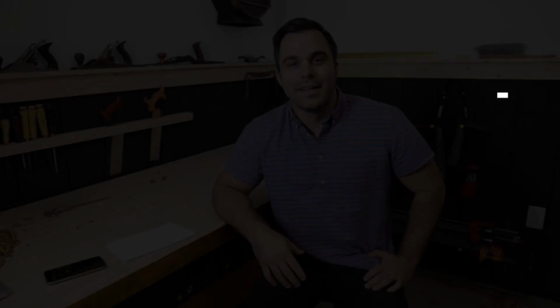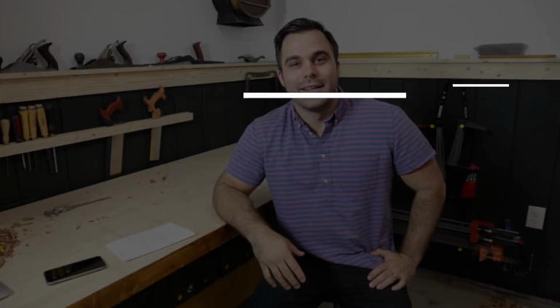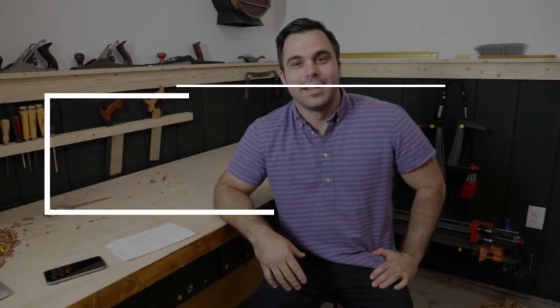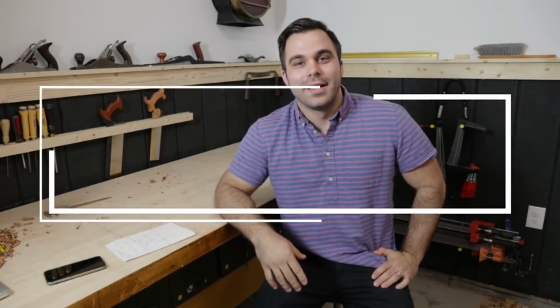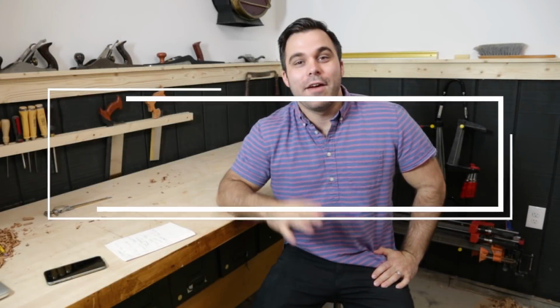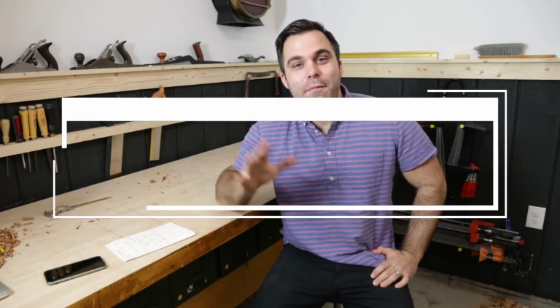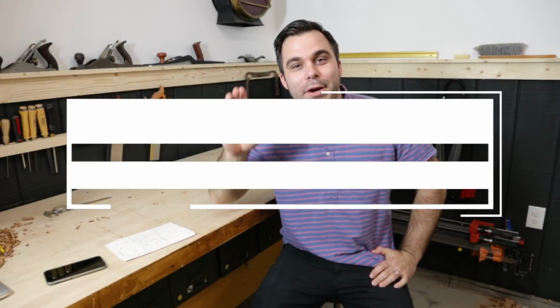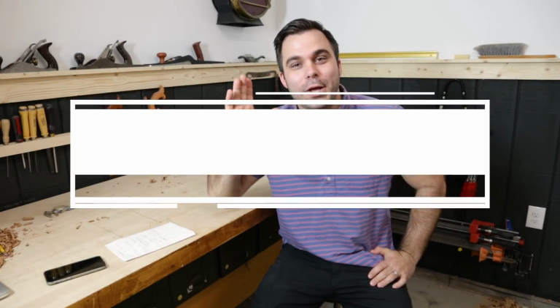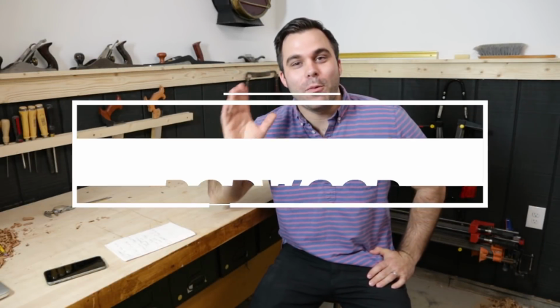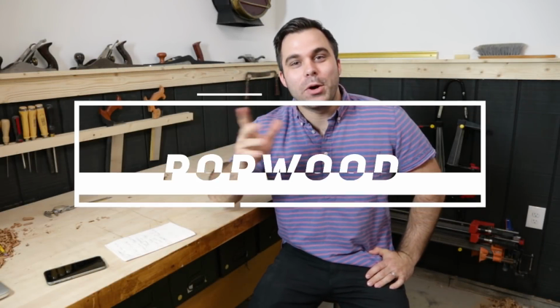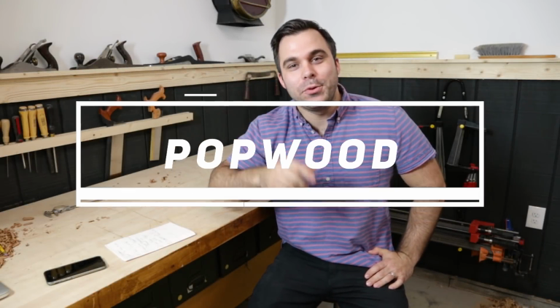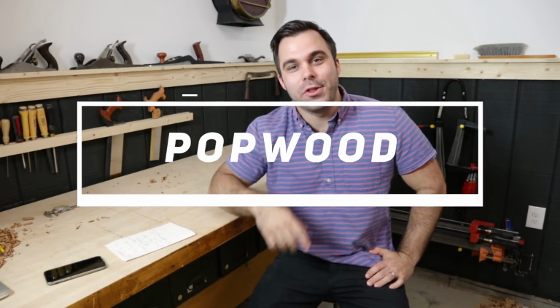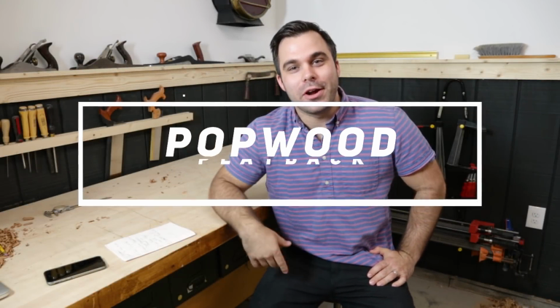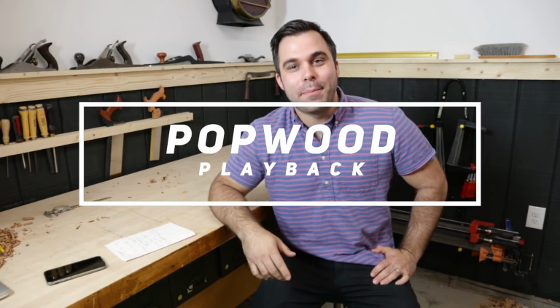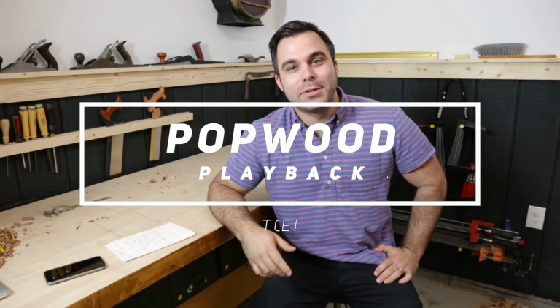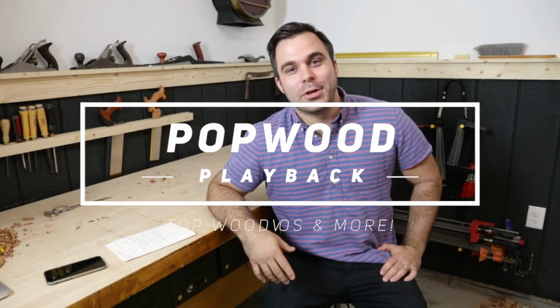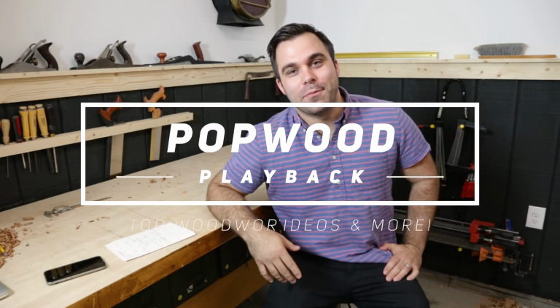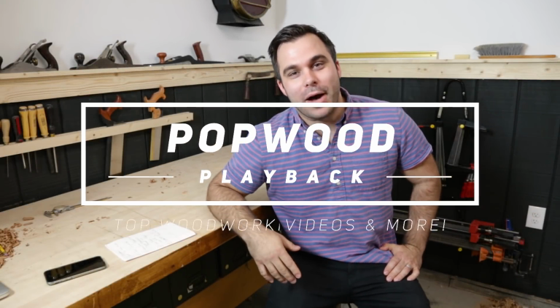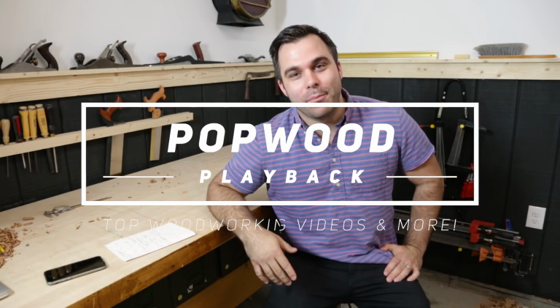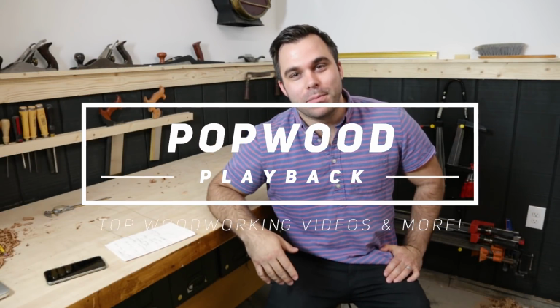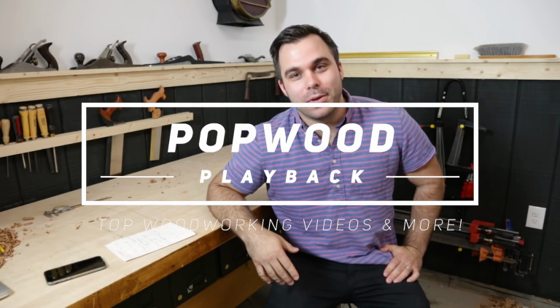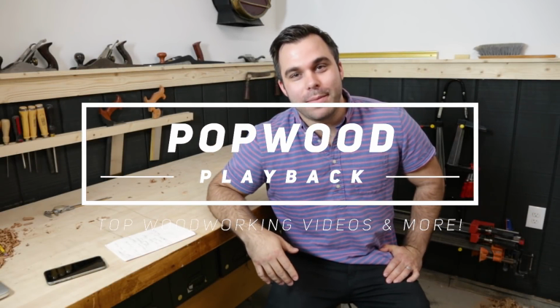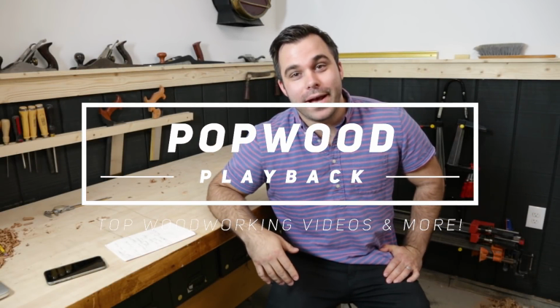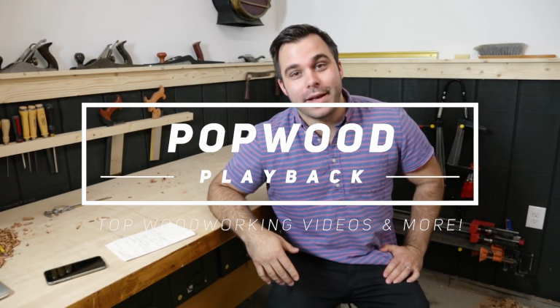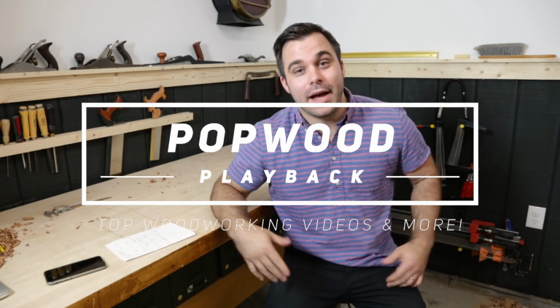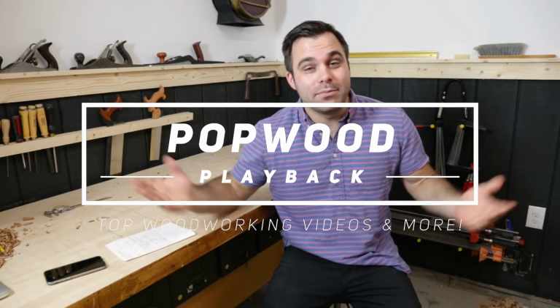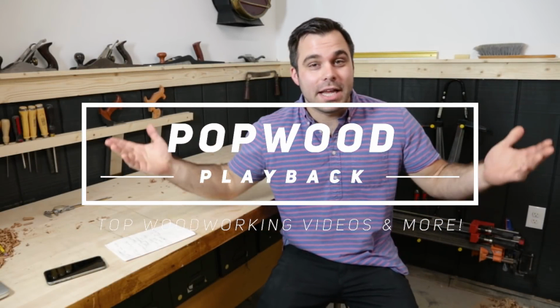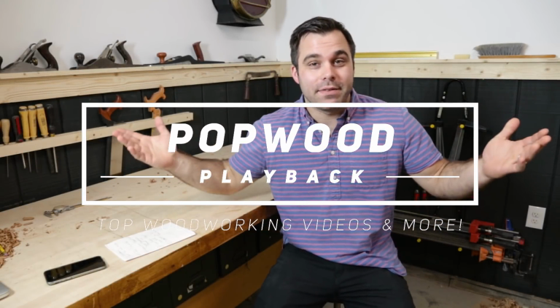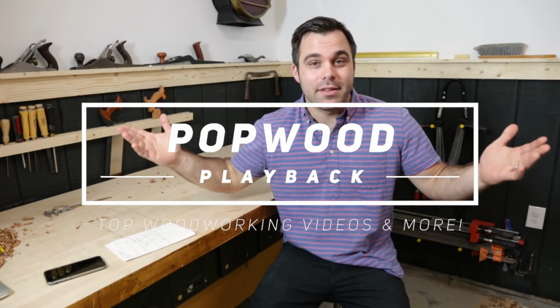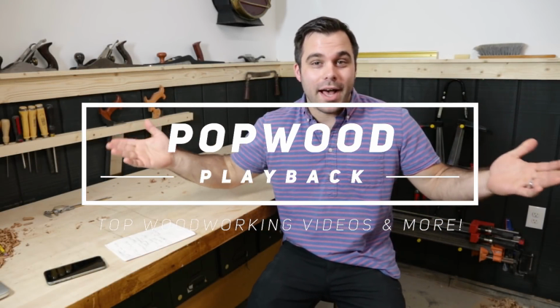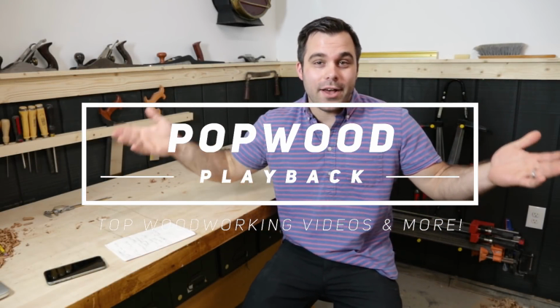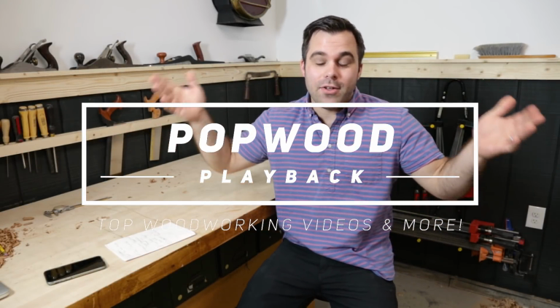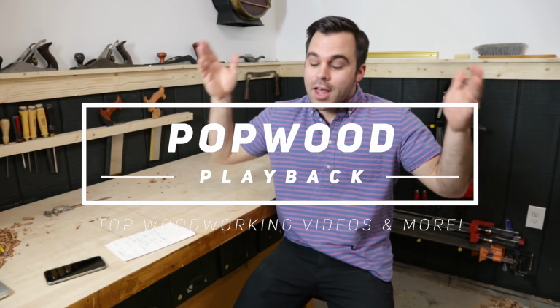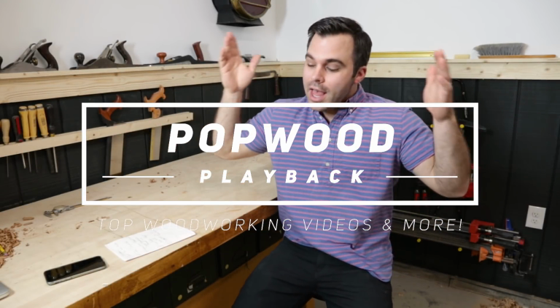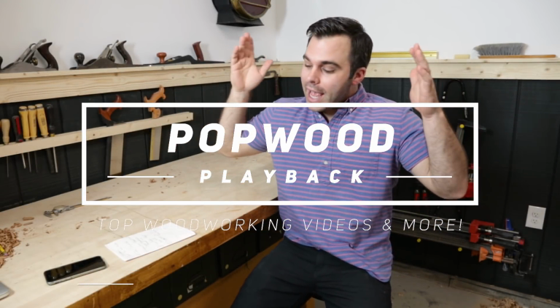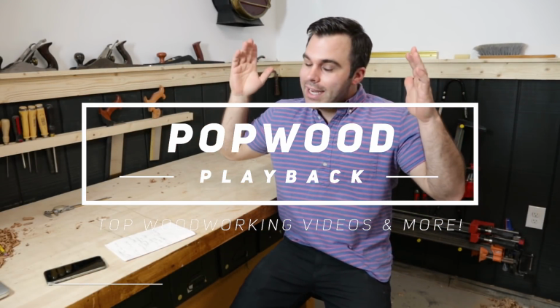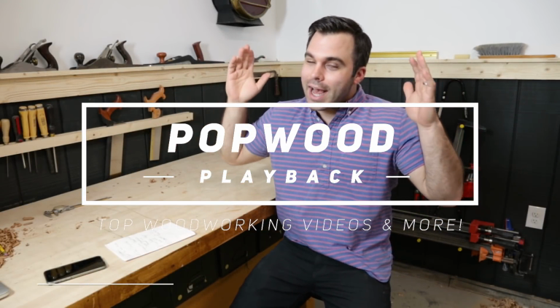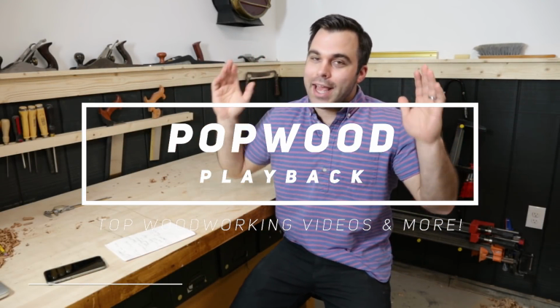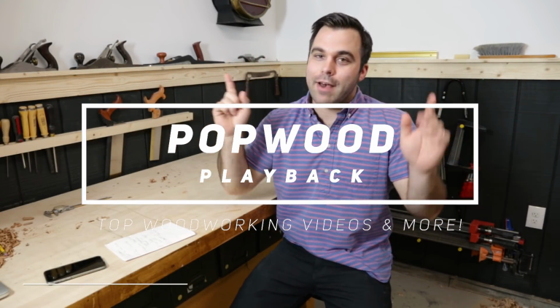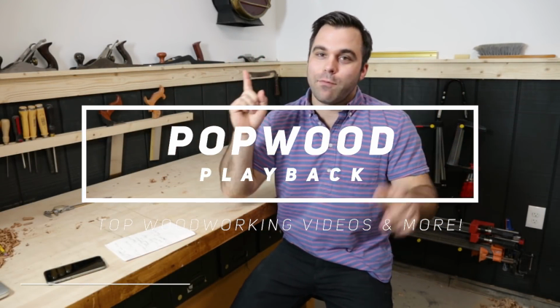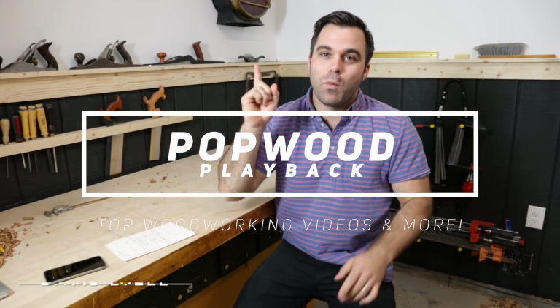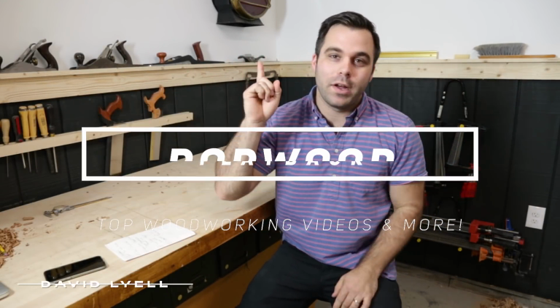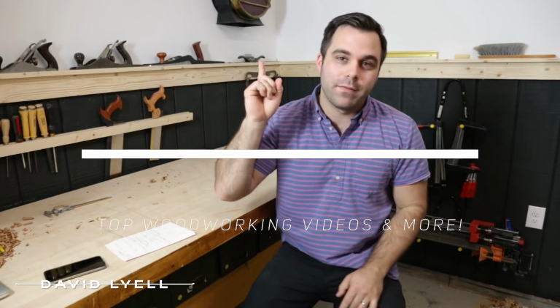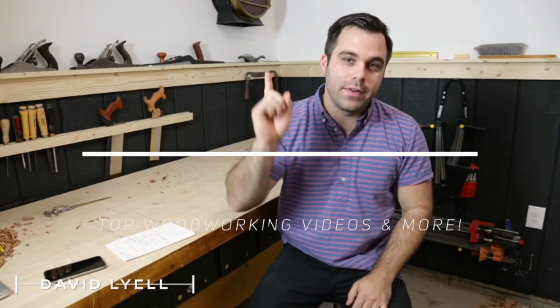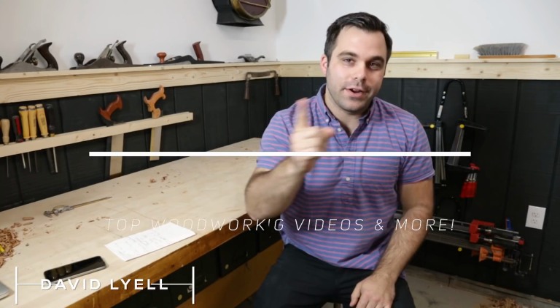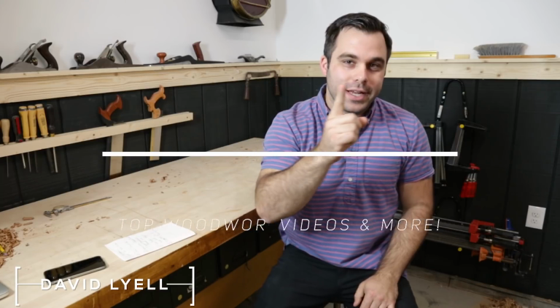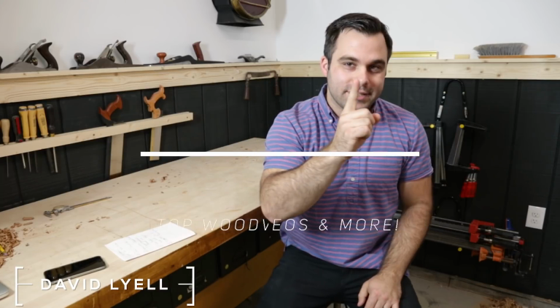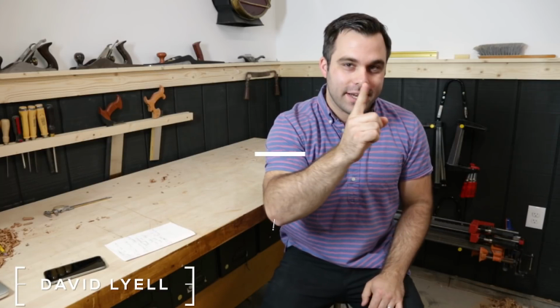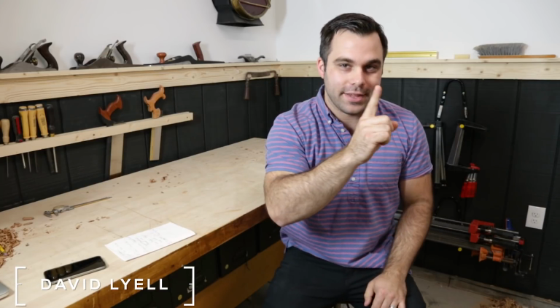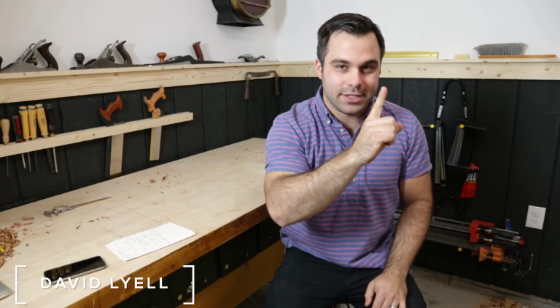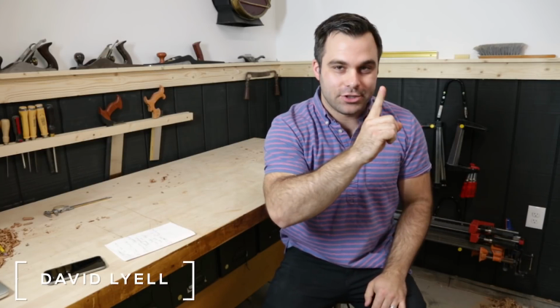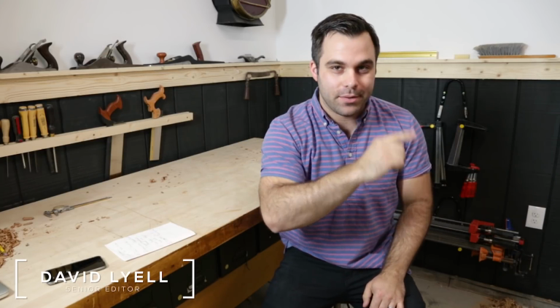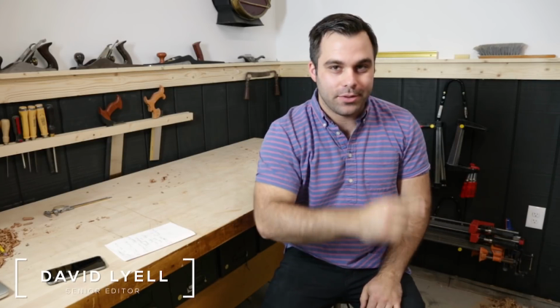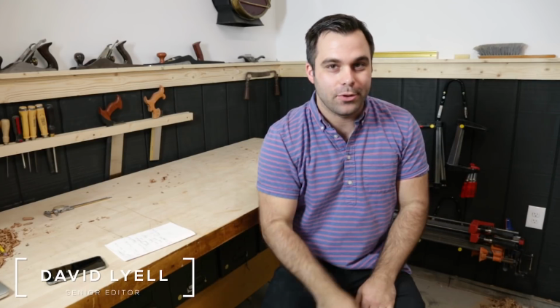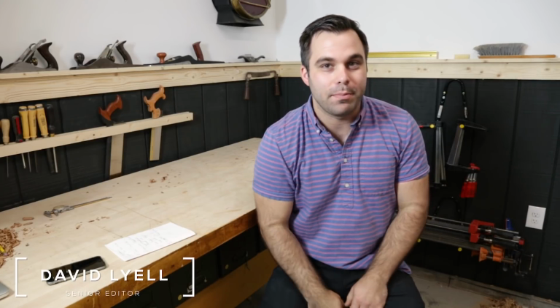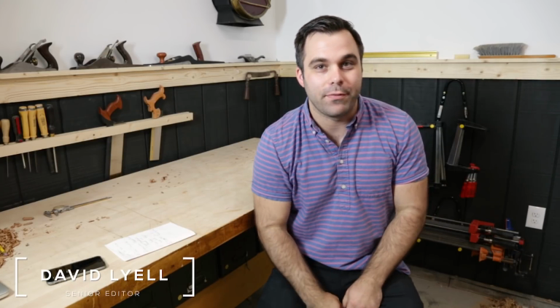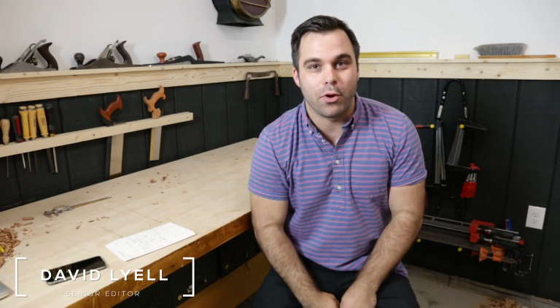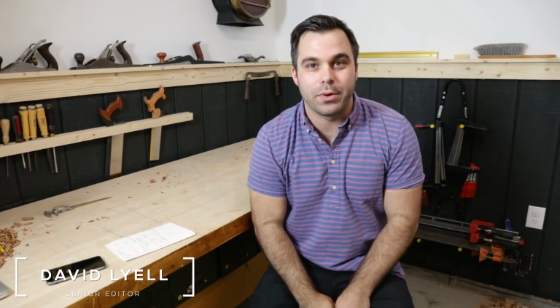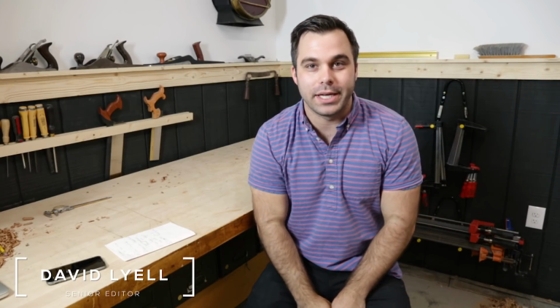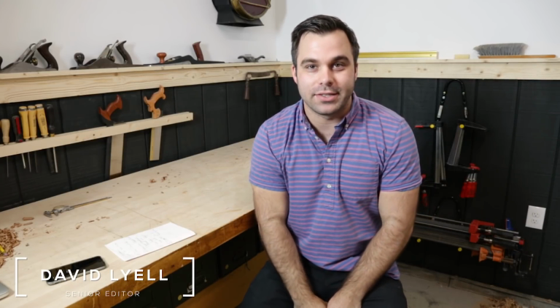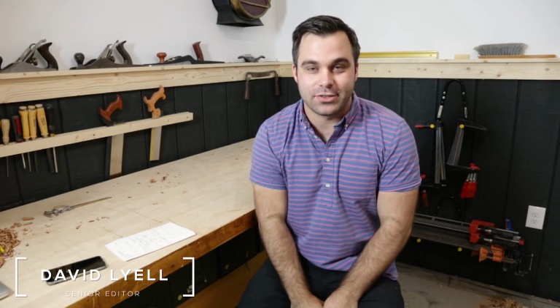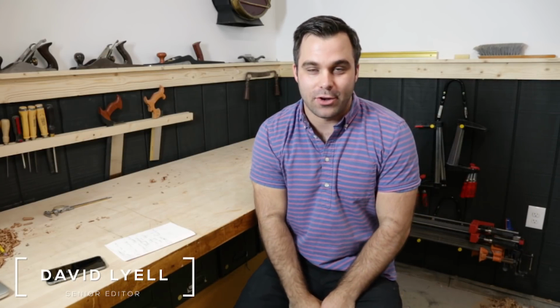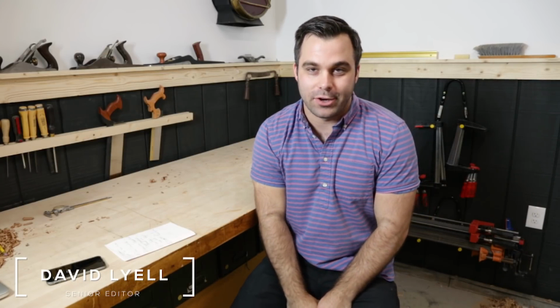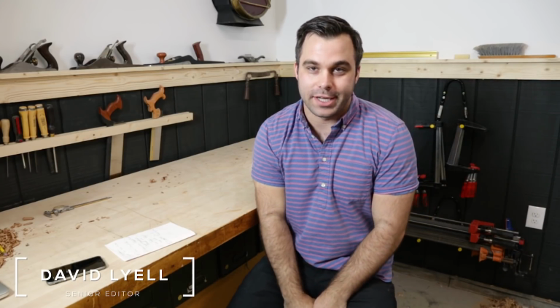Hey everybody! Welcome to another episode of Popwood Playback. I'm David Lyle and I have one very exciting thing to share with you before we get started.